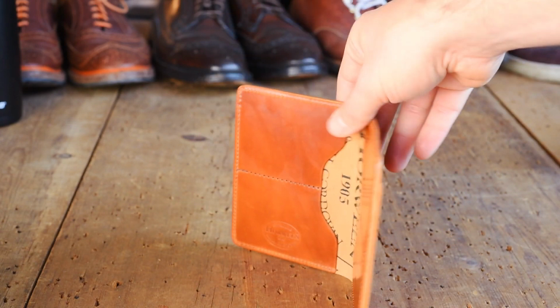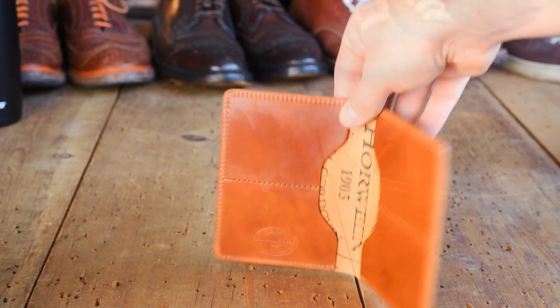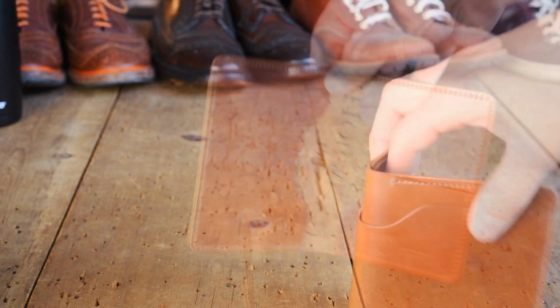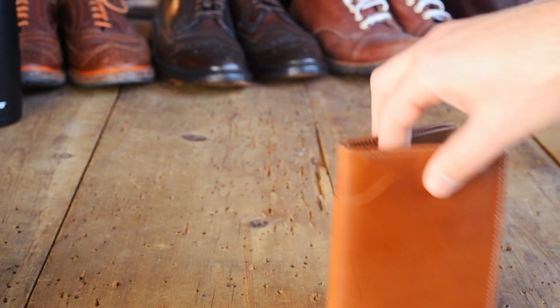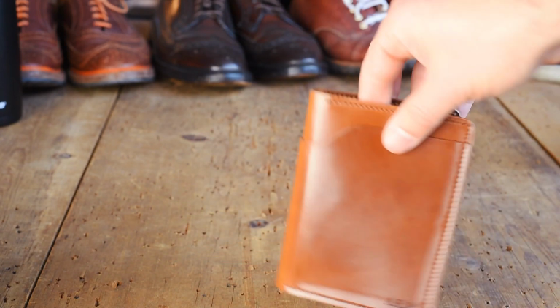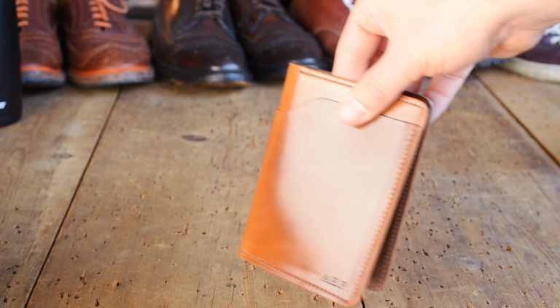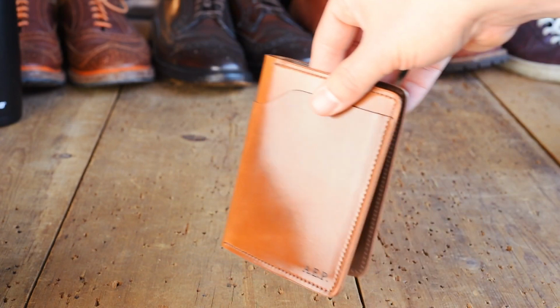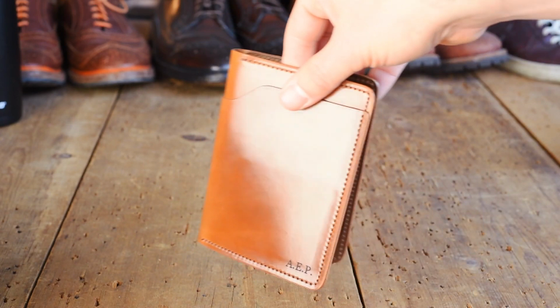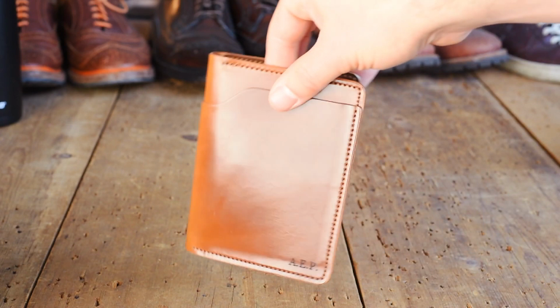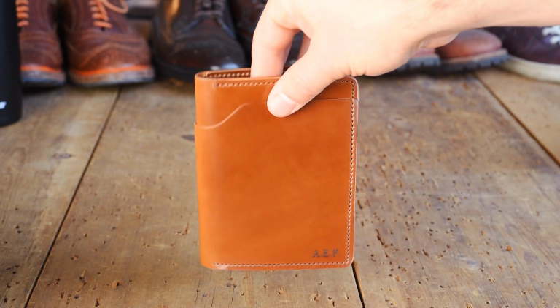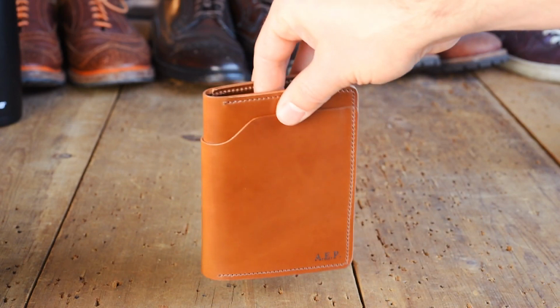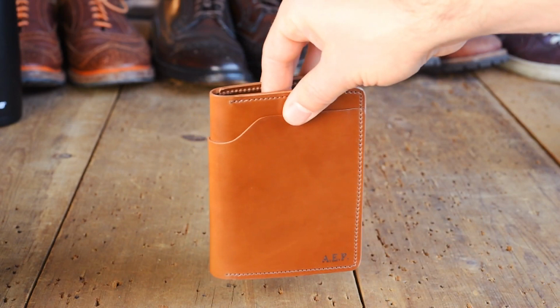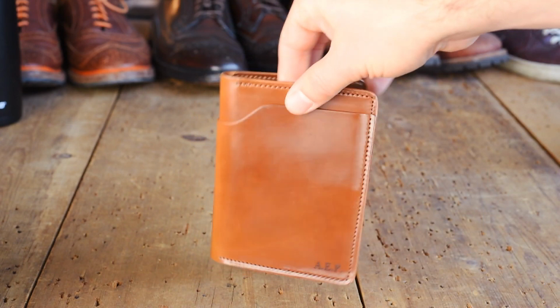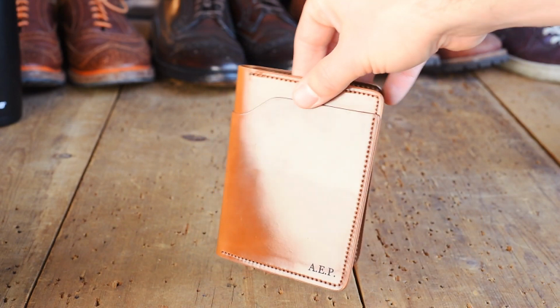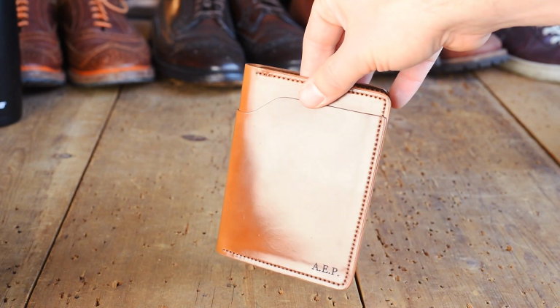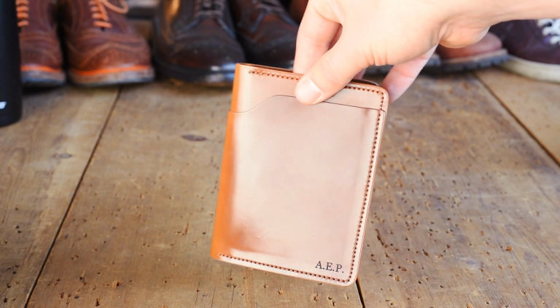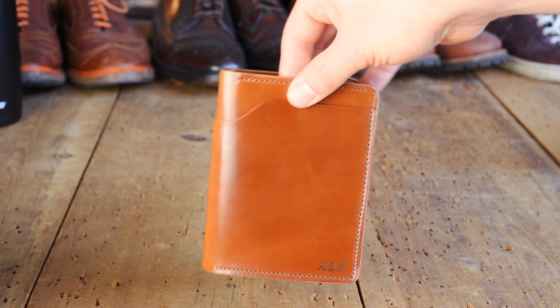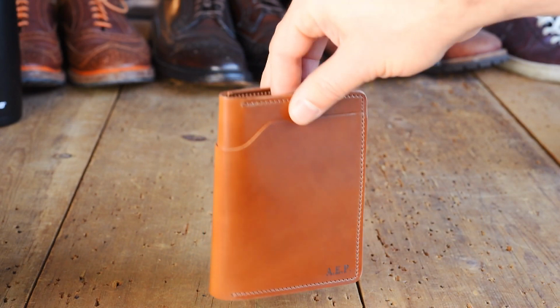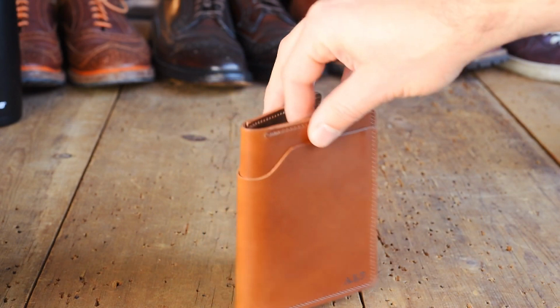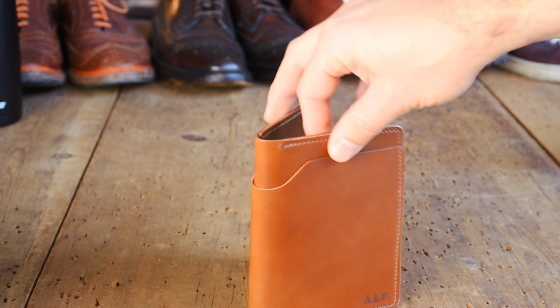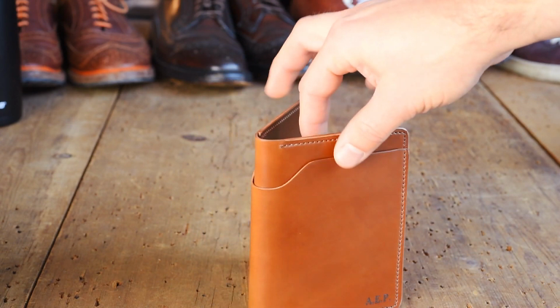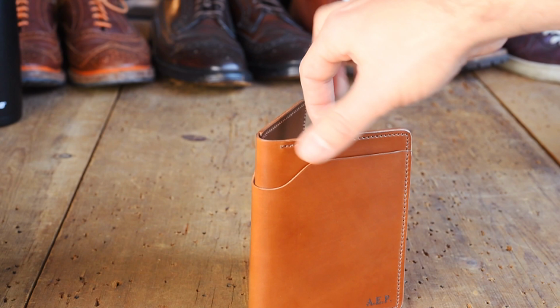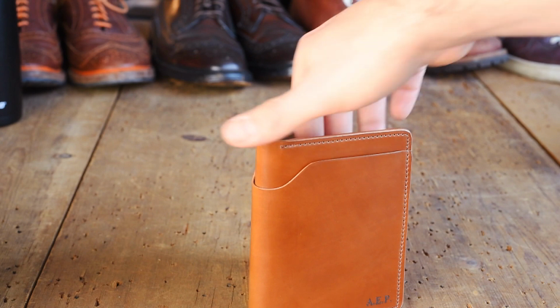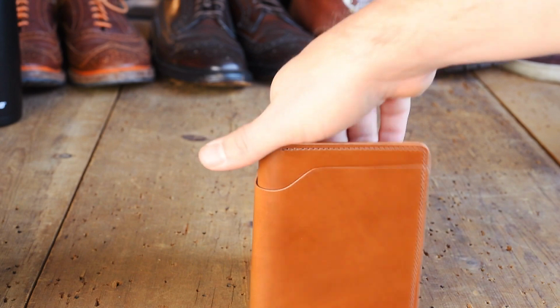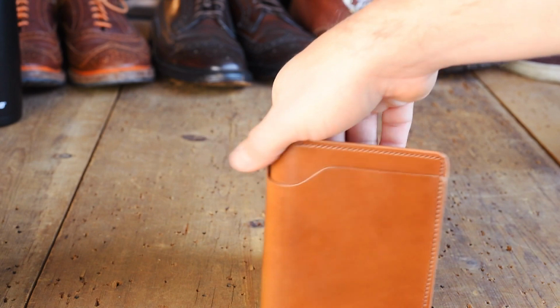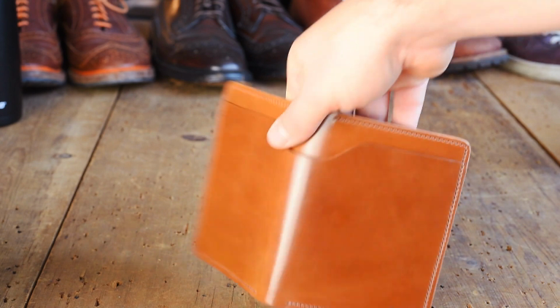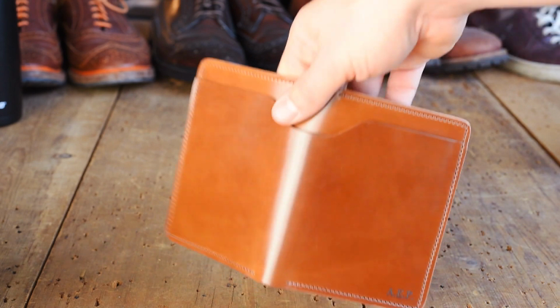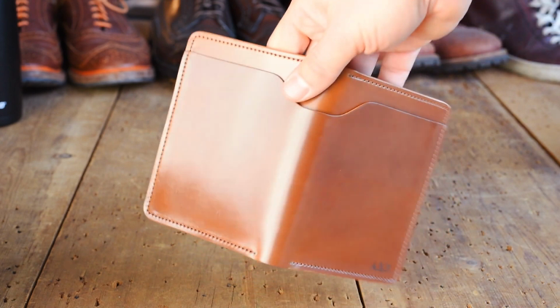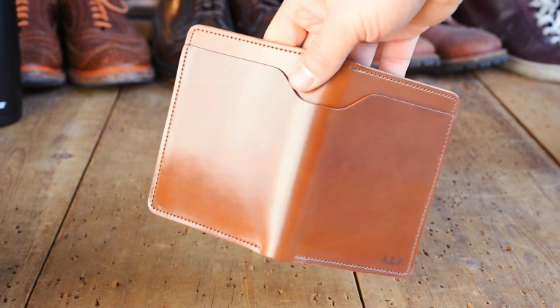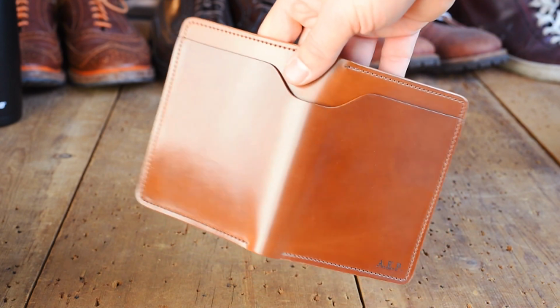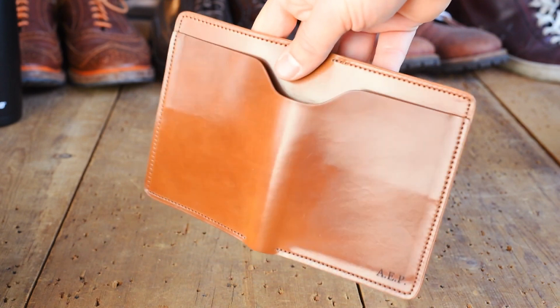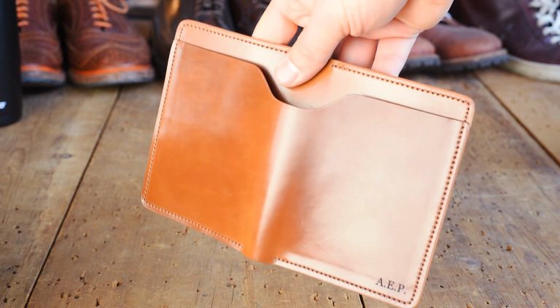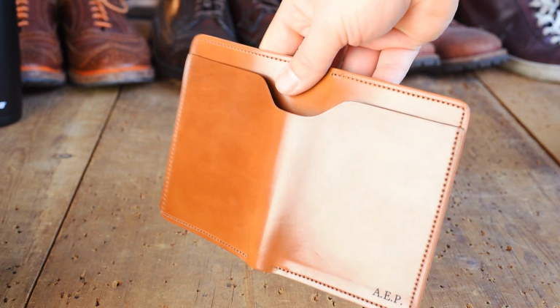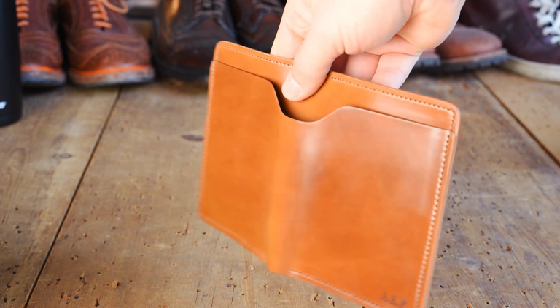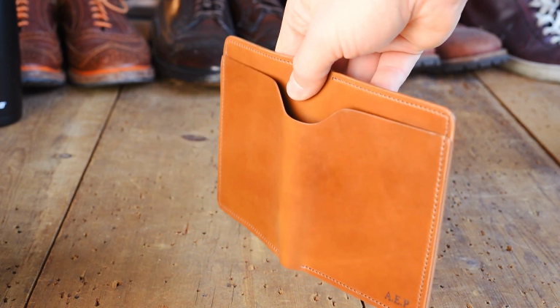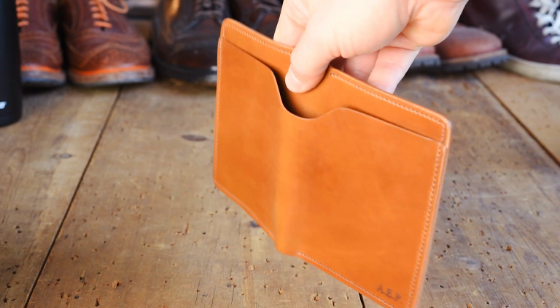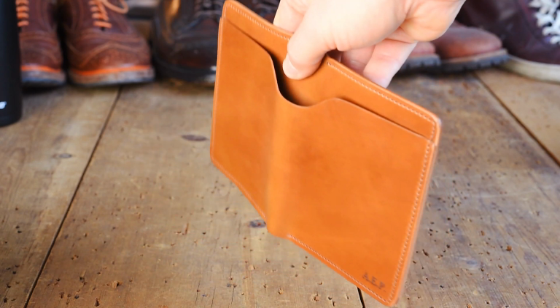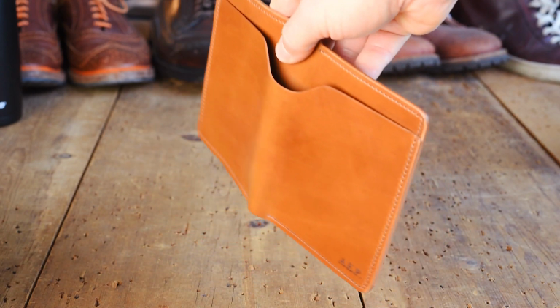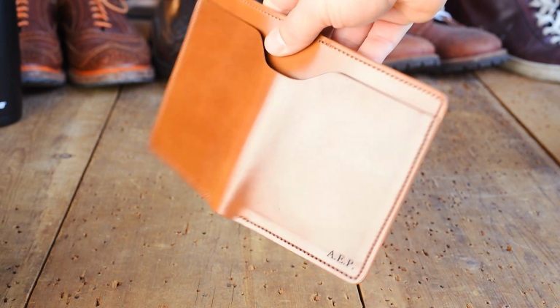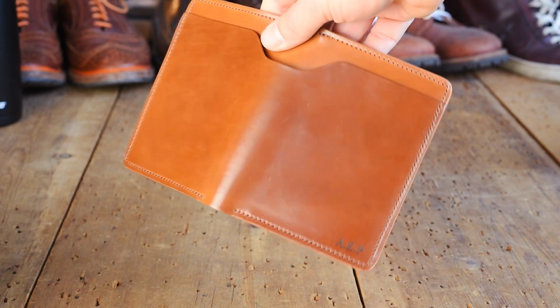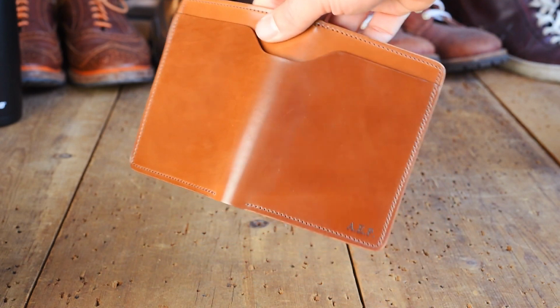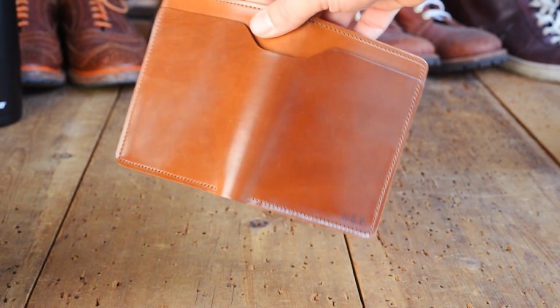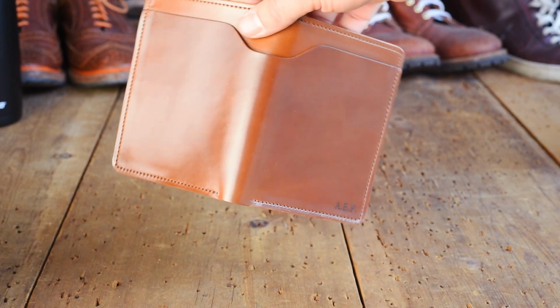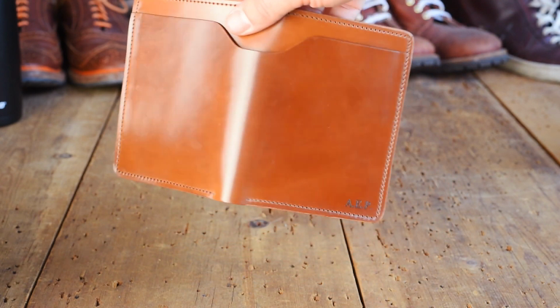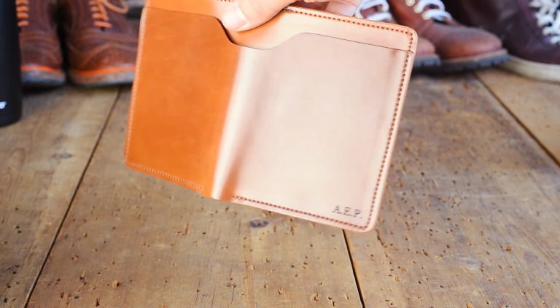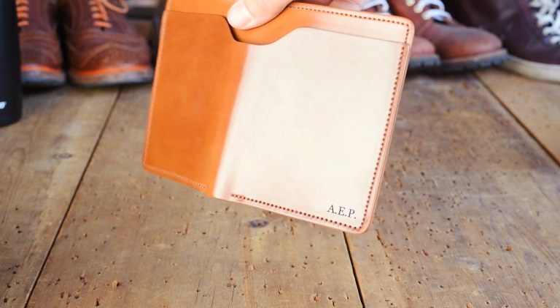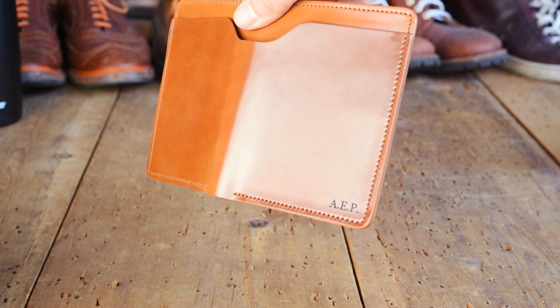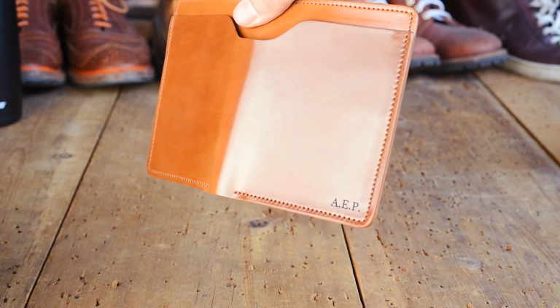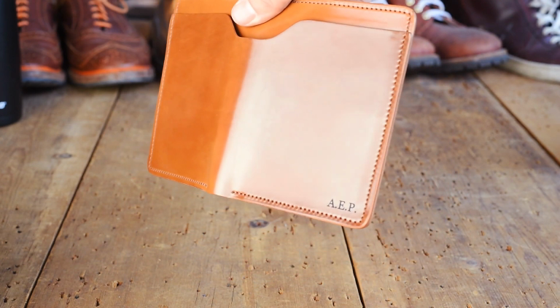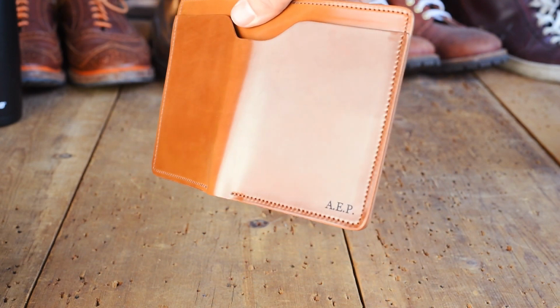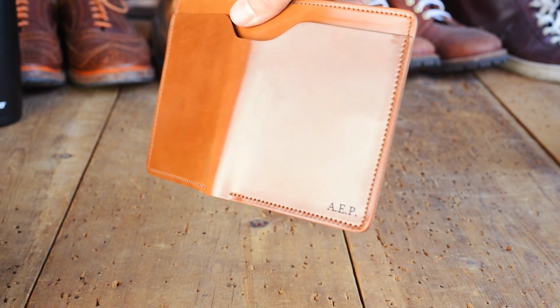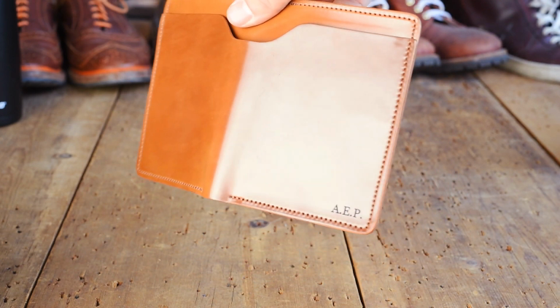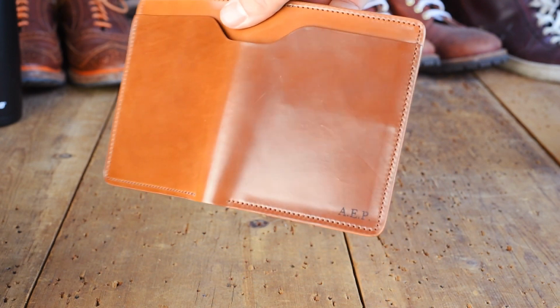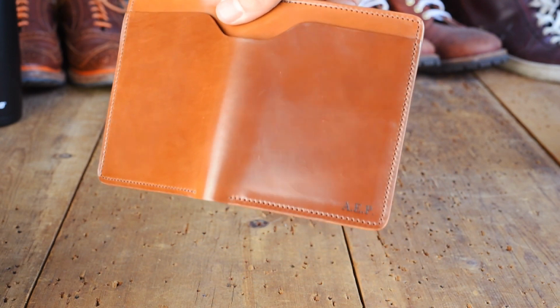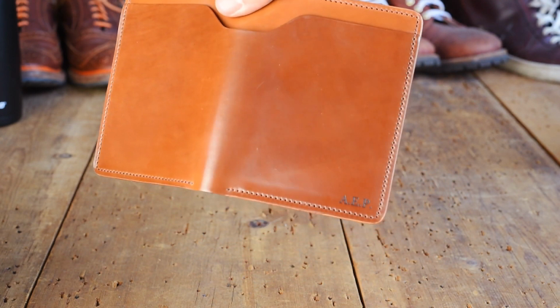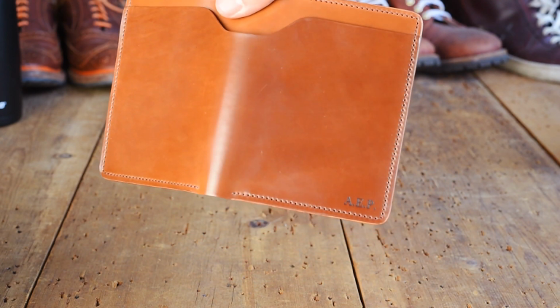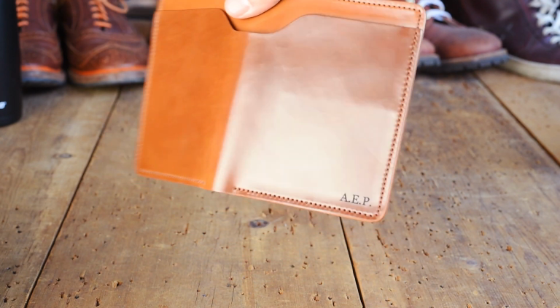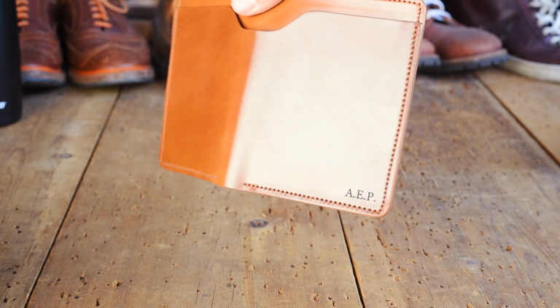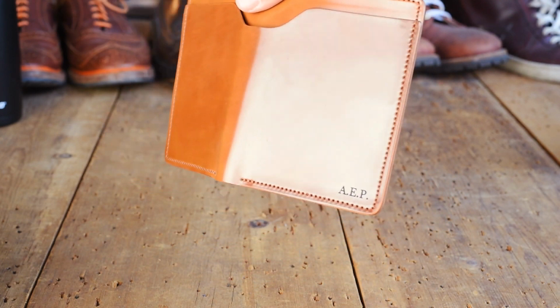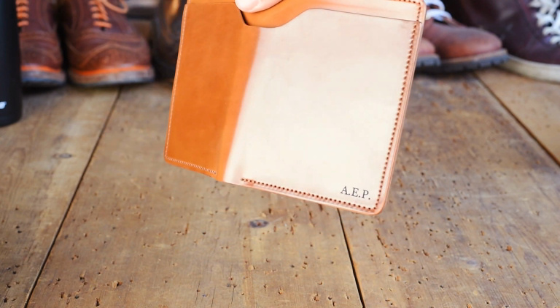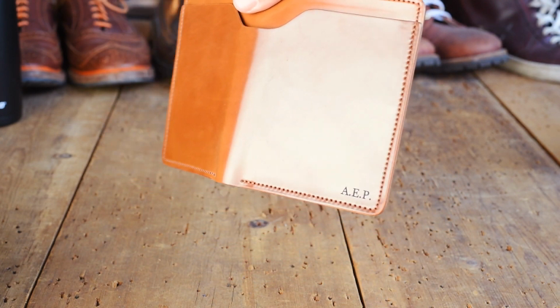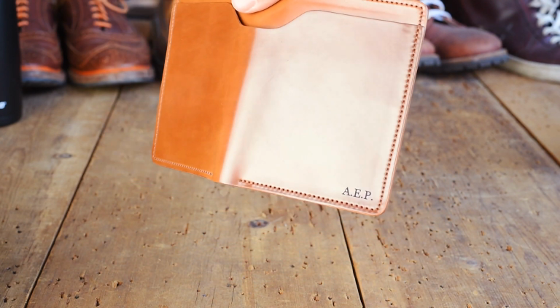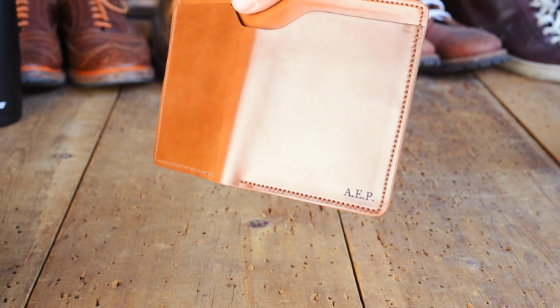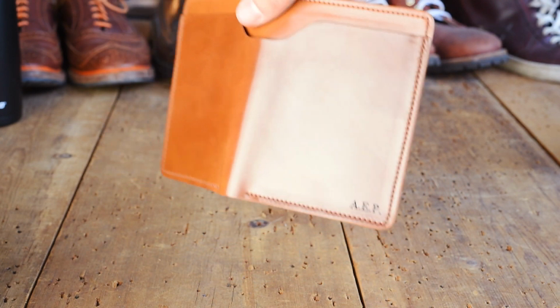And up next here is another amazing Whiskey Shell Cordovan Fat Herbie. Check out how nice that is. And this one's been personalized.